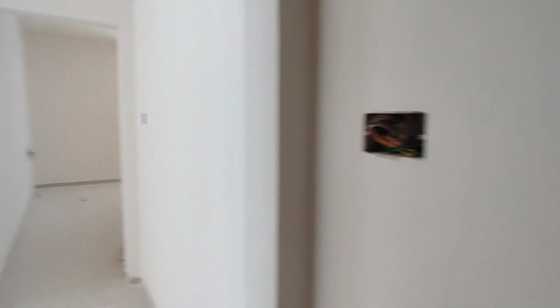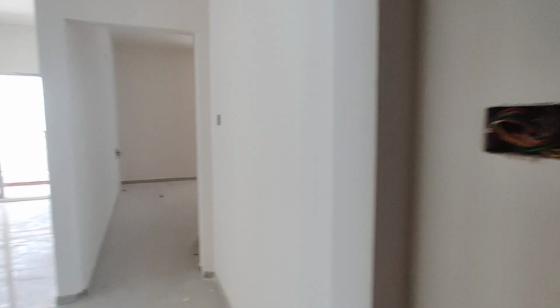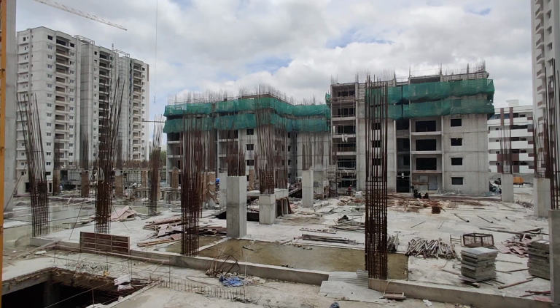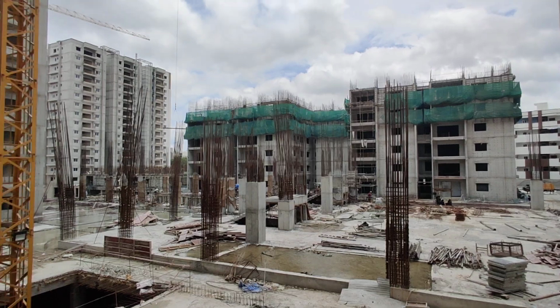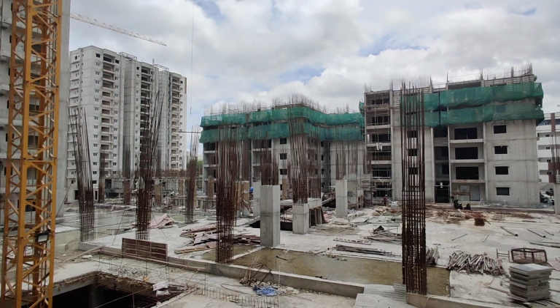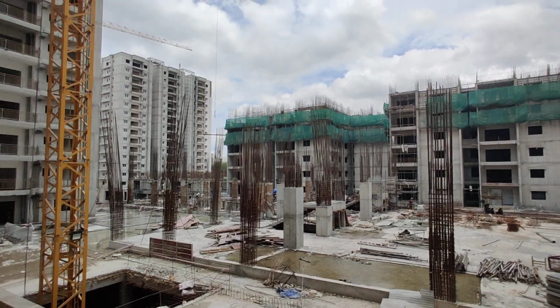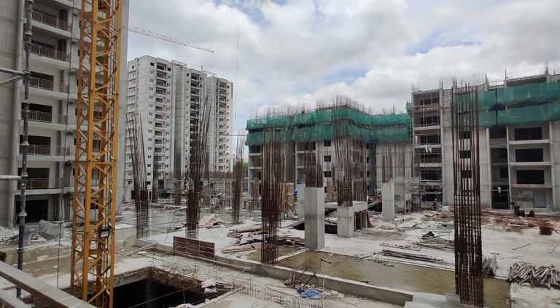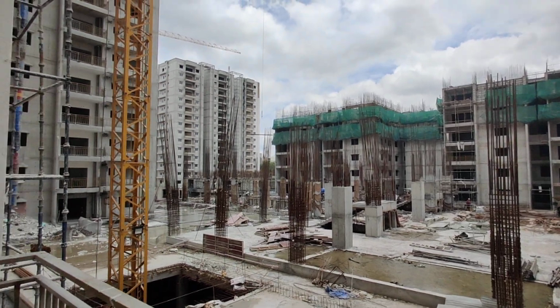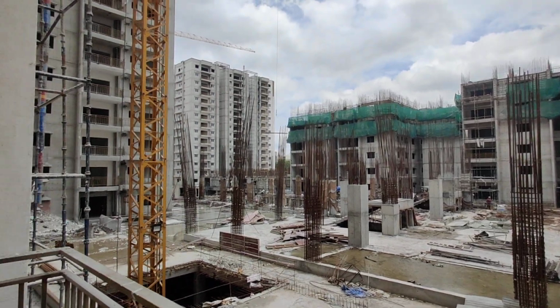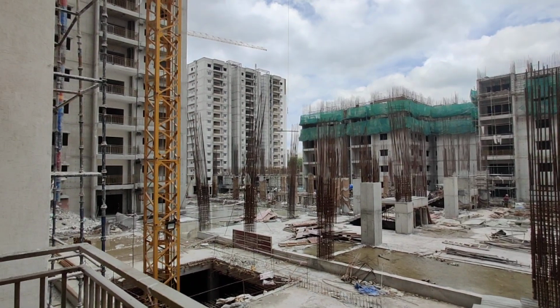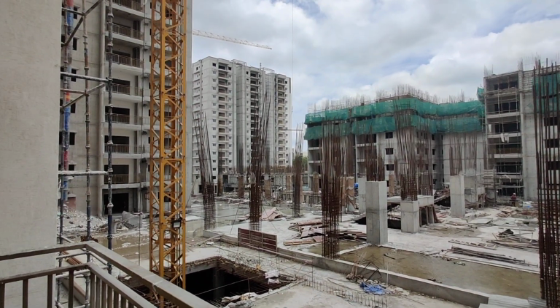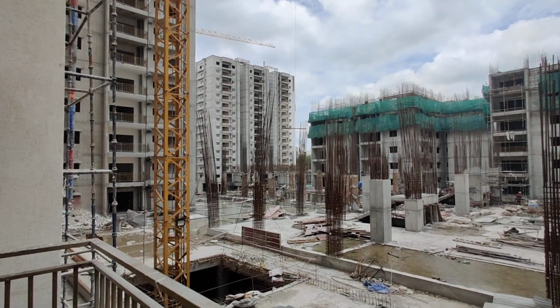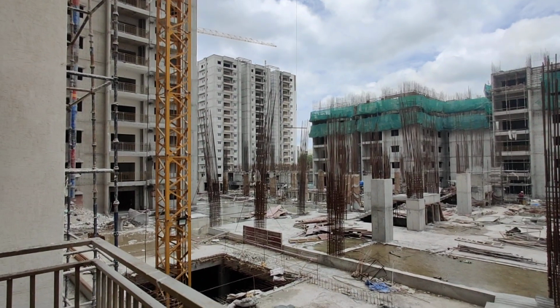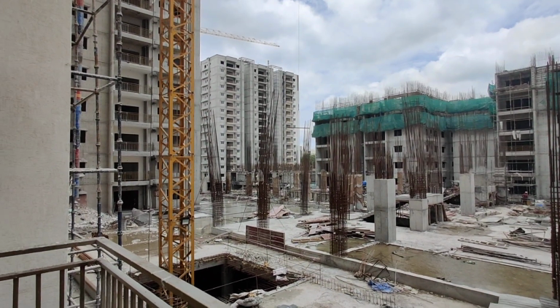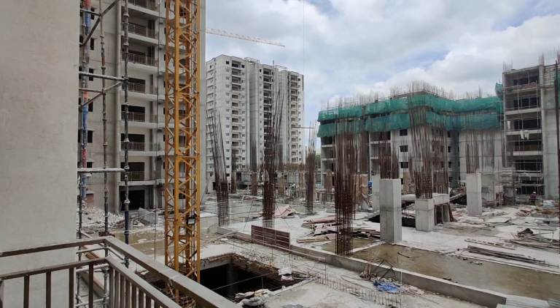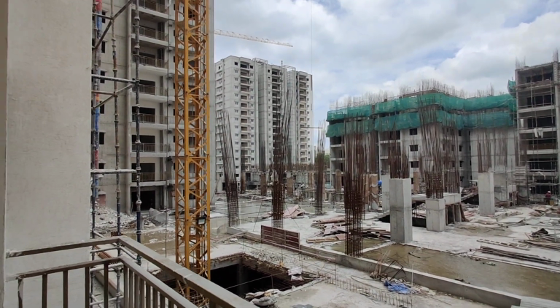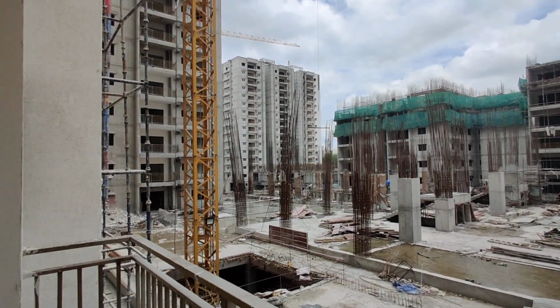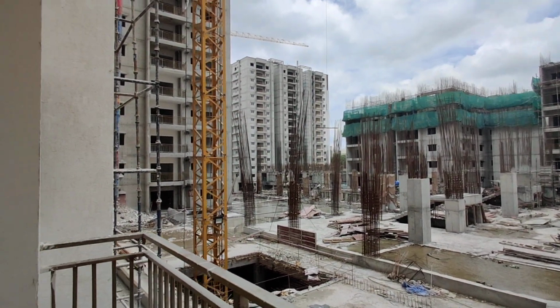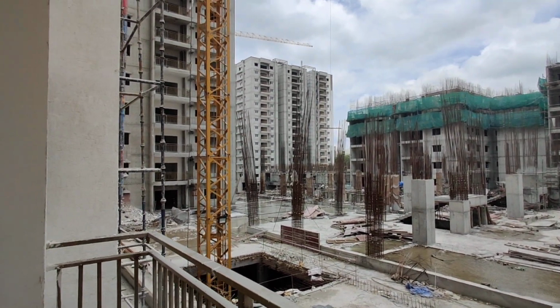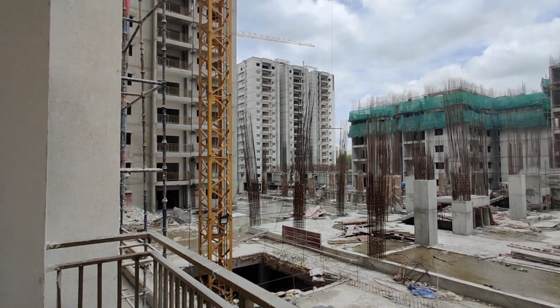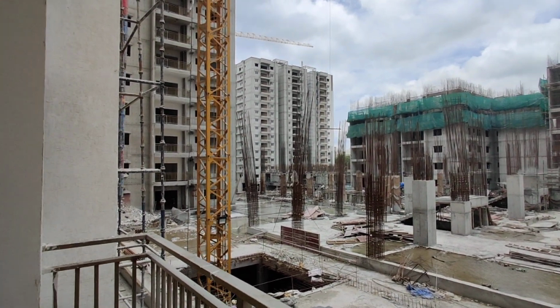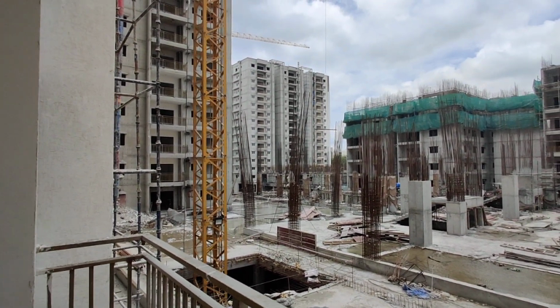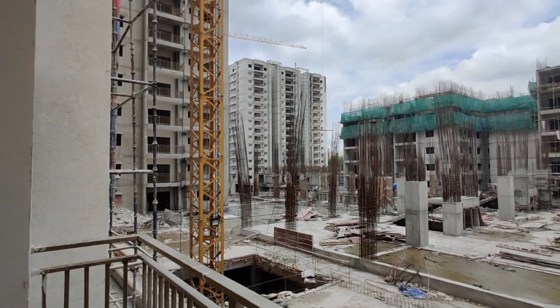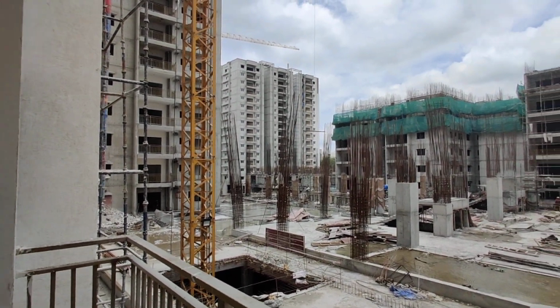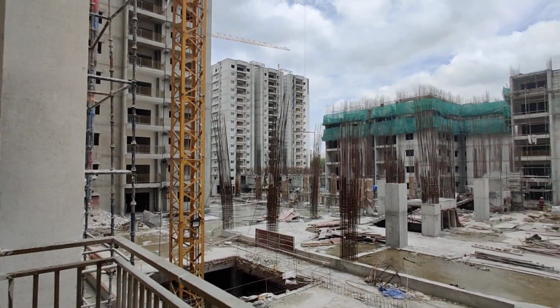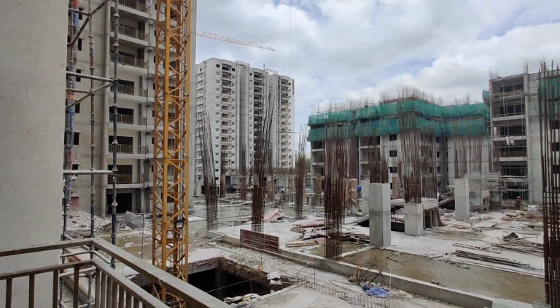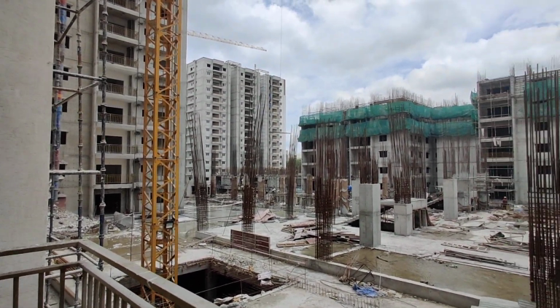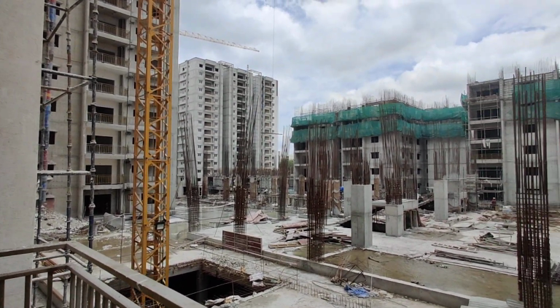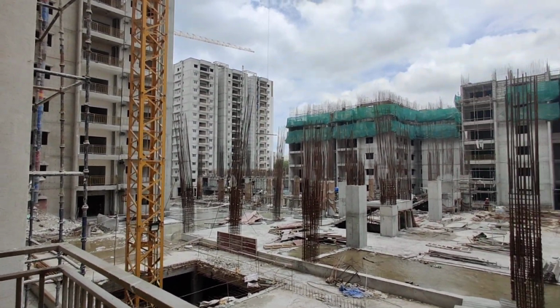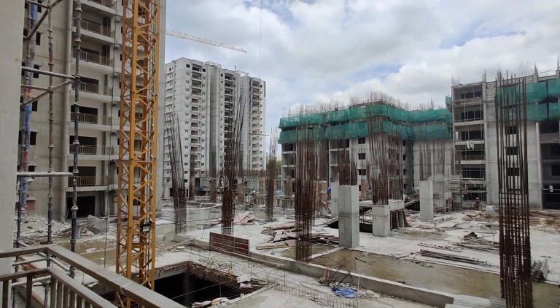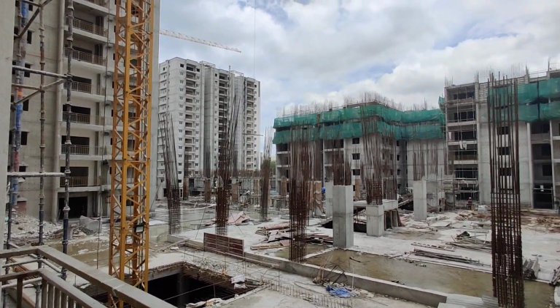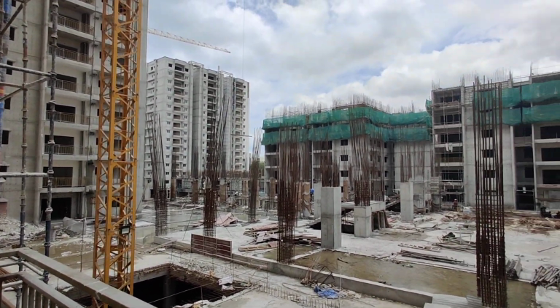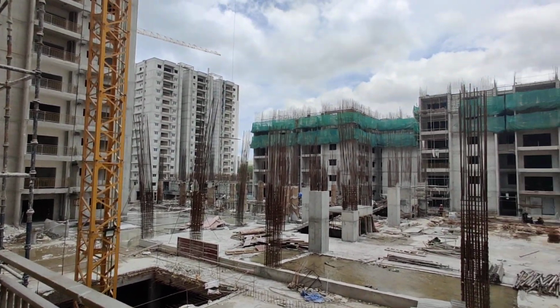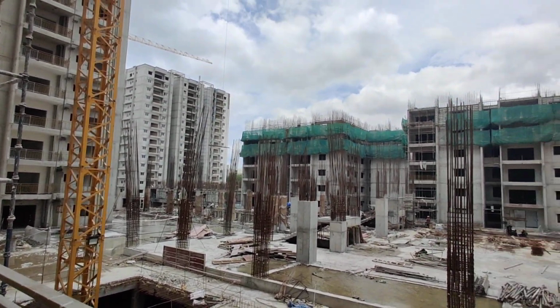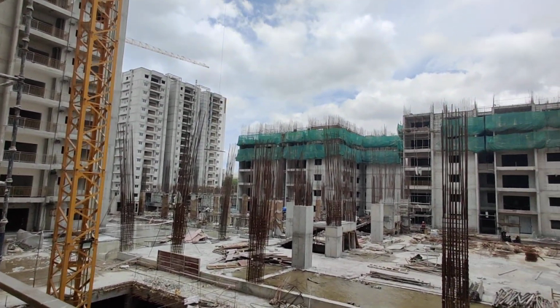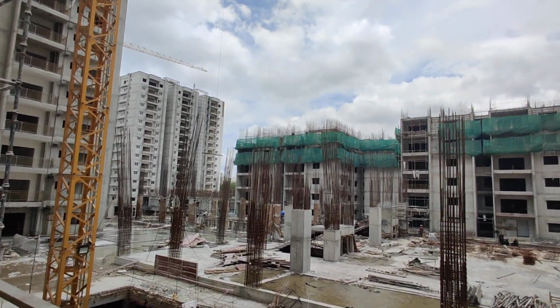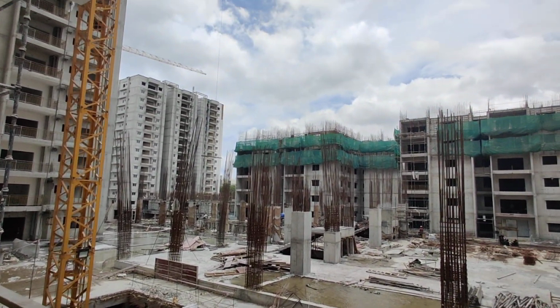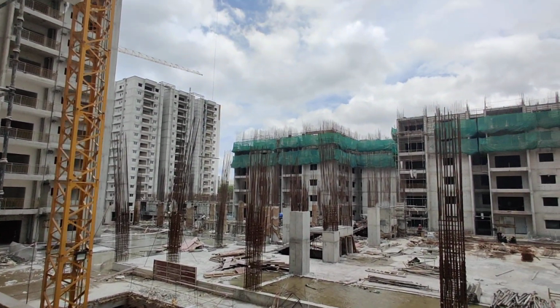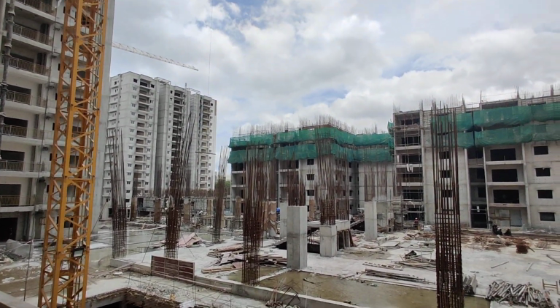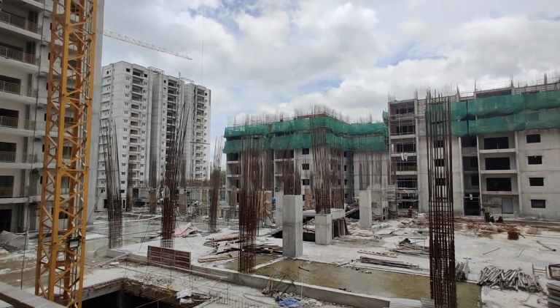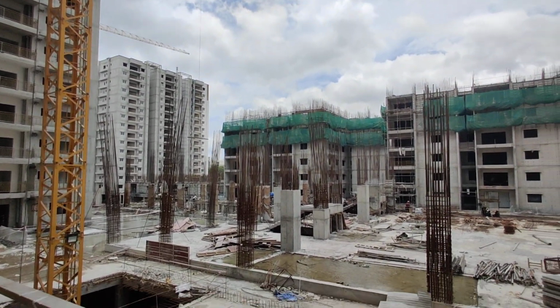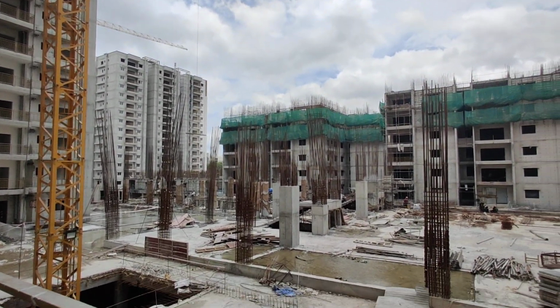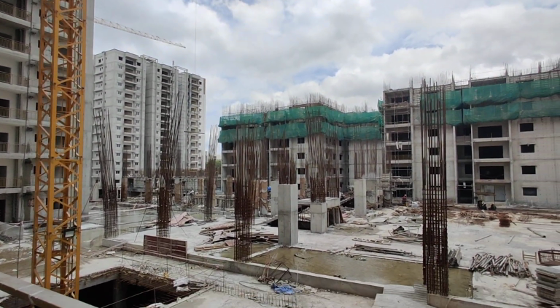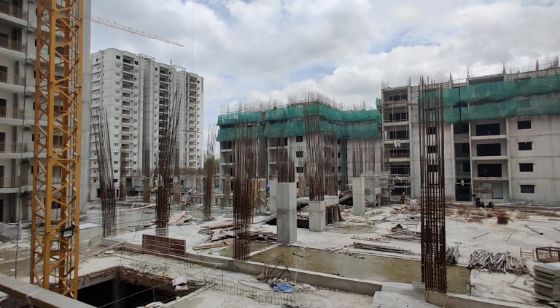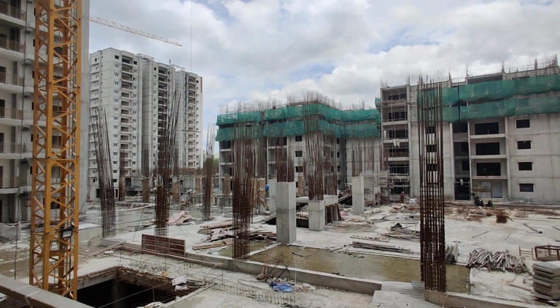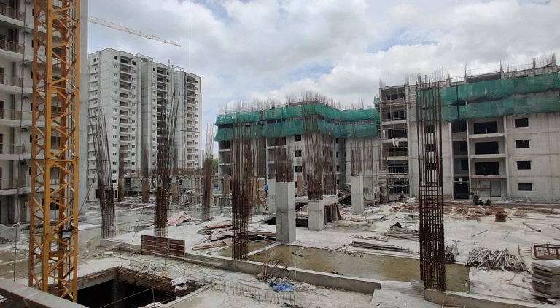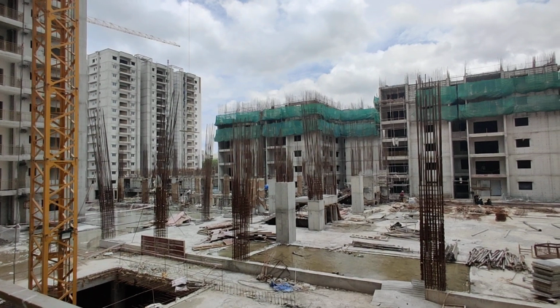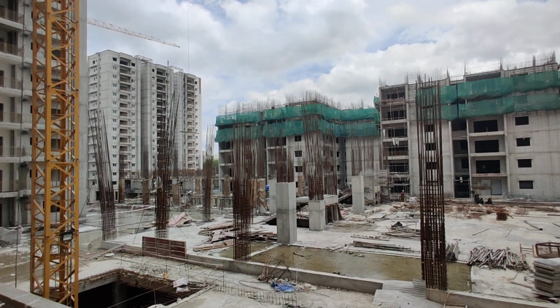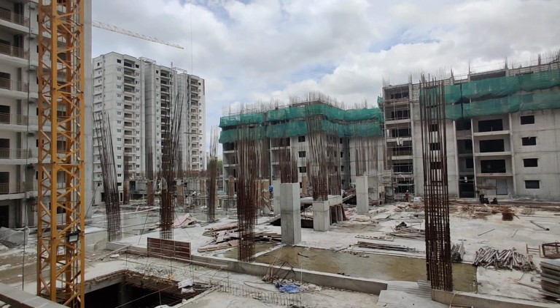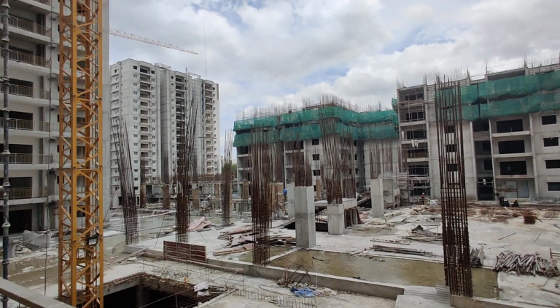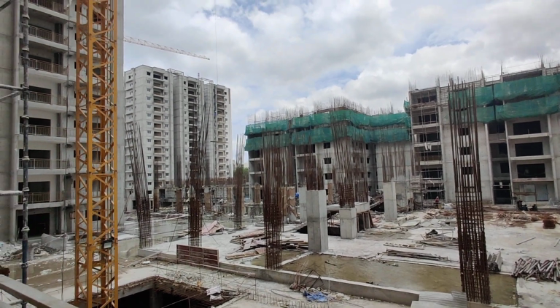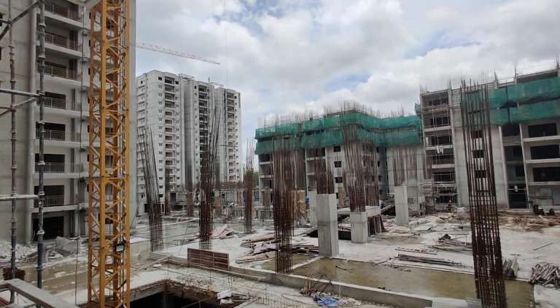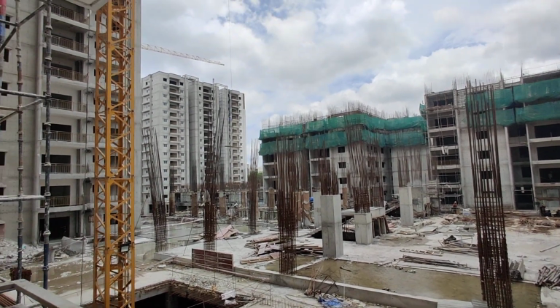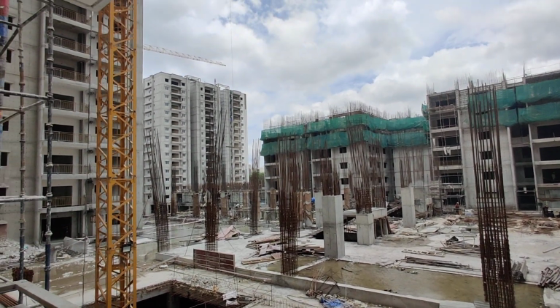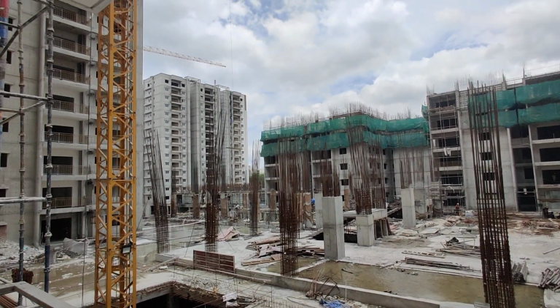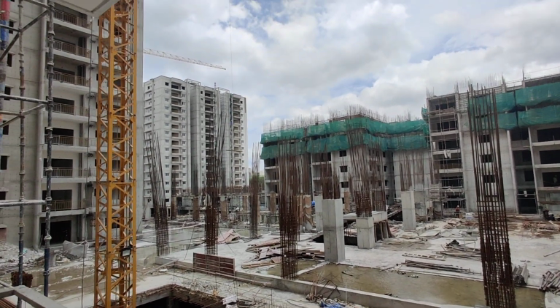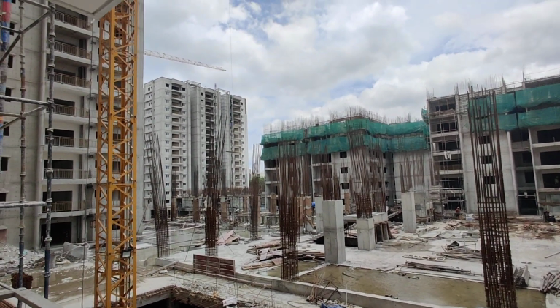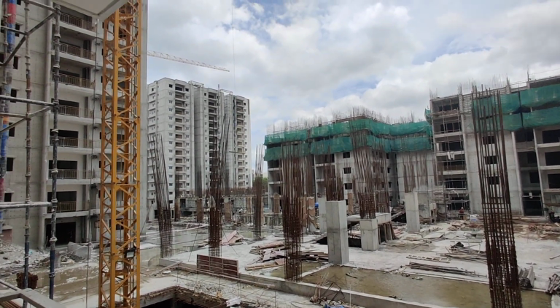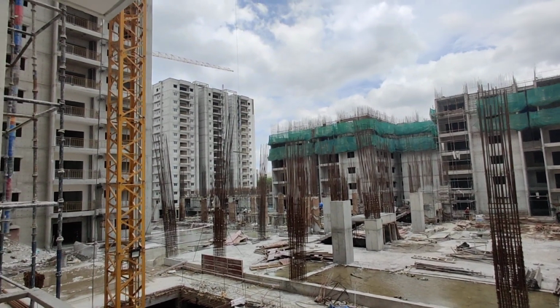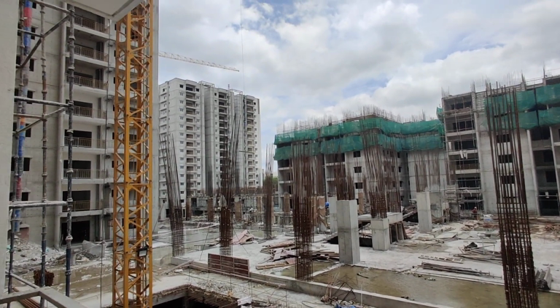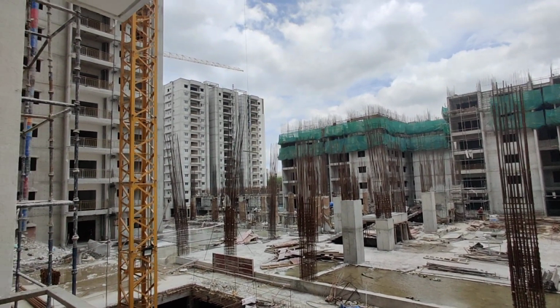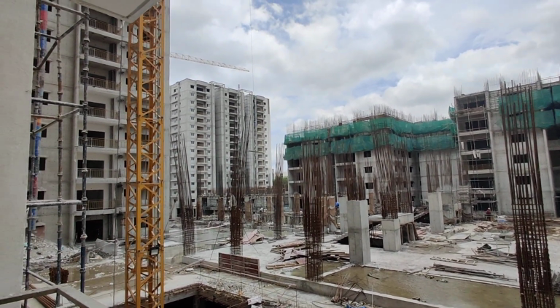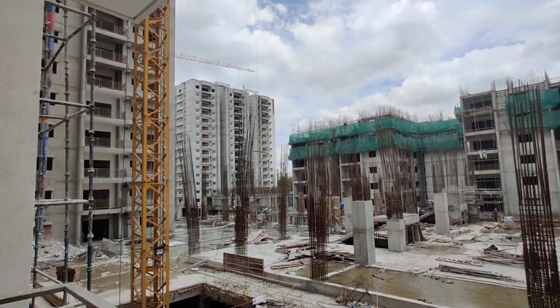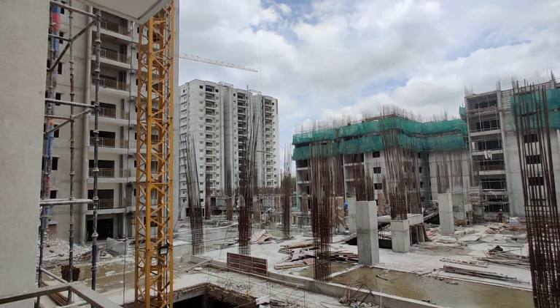Coming to this property — it is totally constructed on 9 acres and is having 10 towers. The height would be G plus 14.